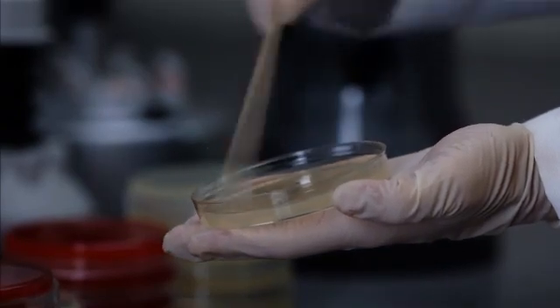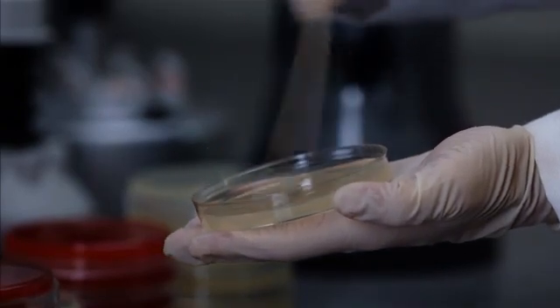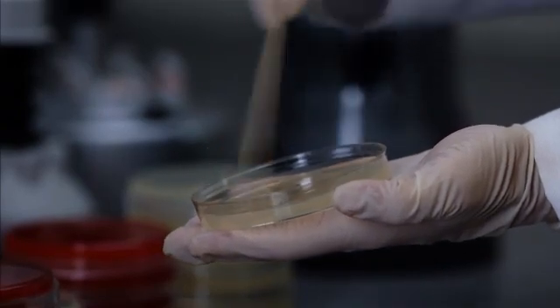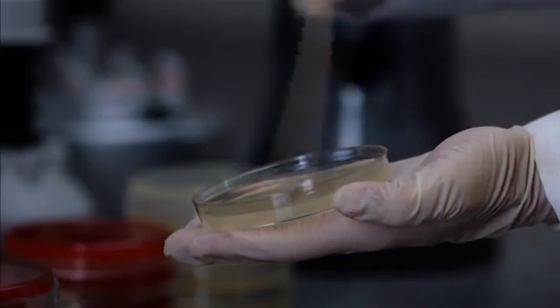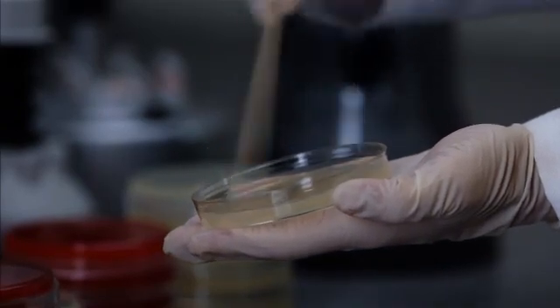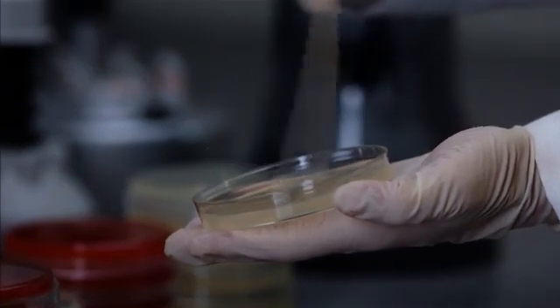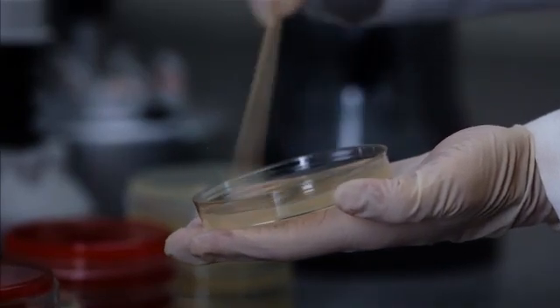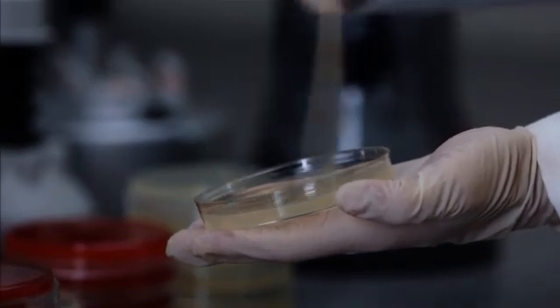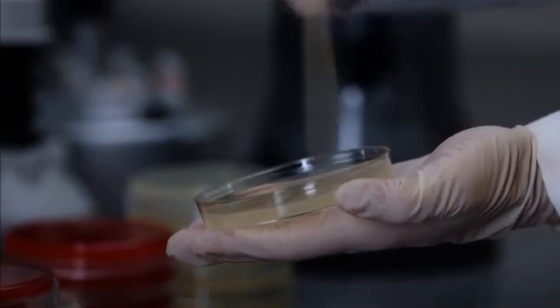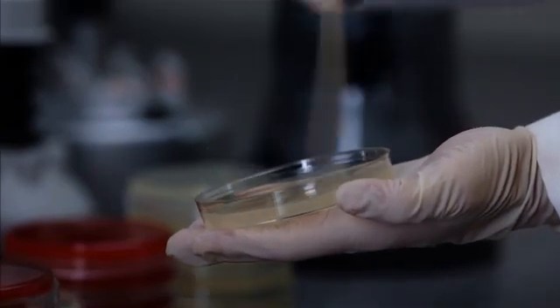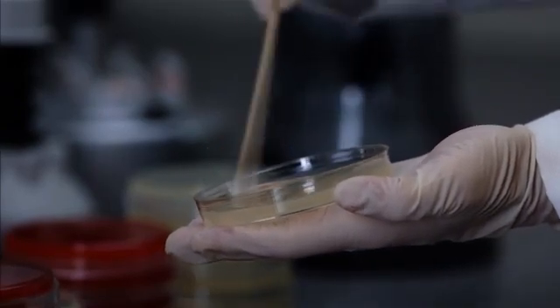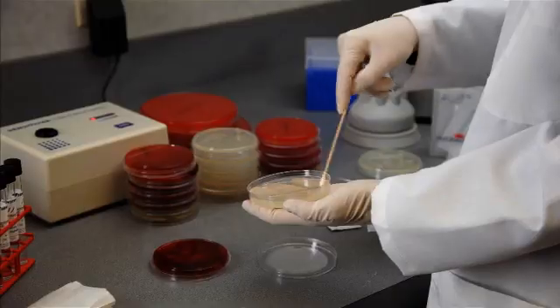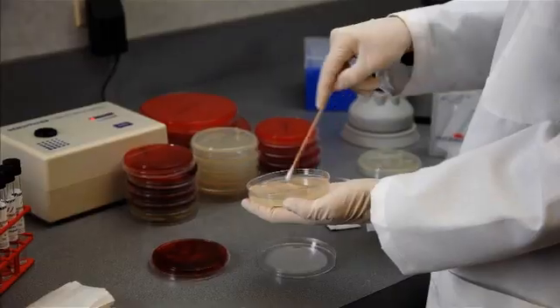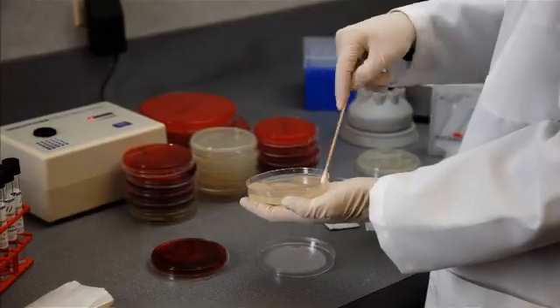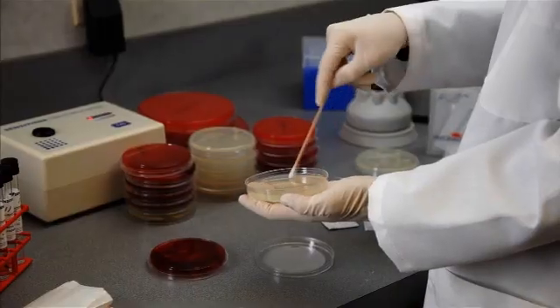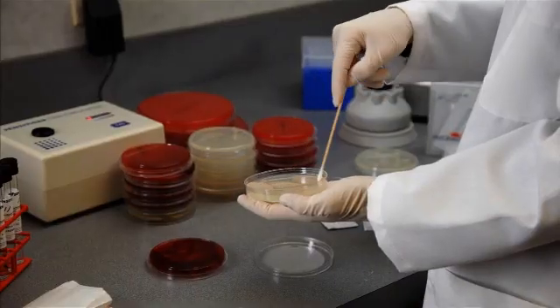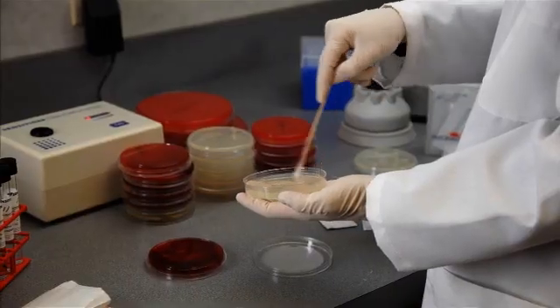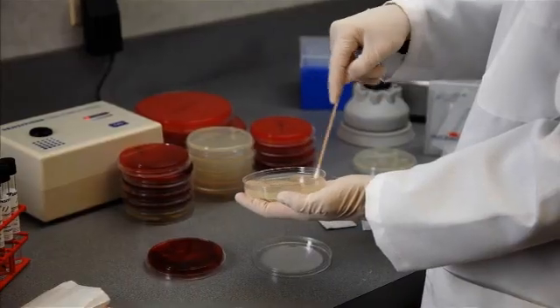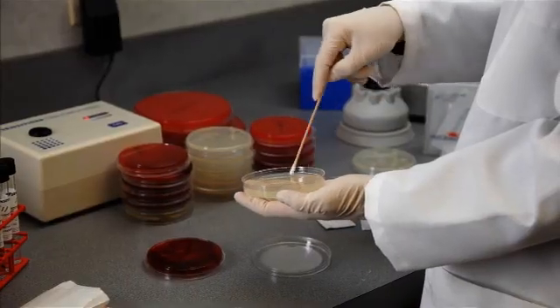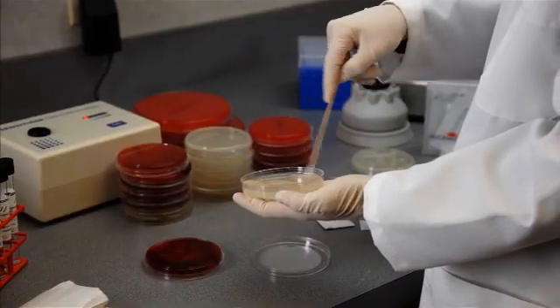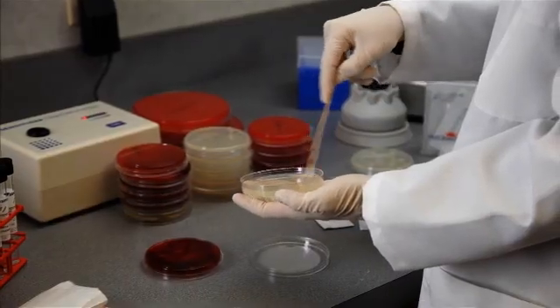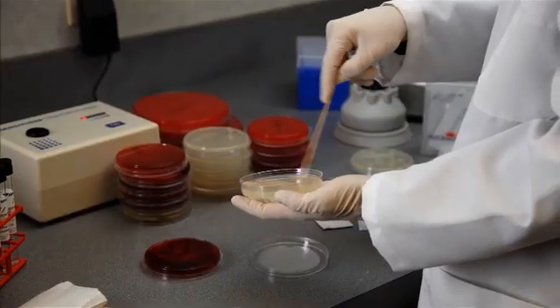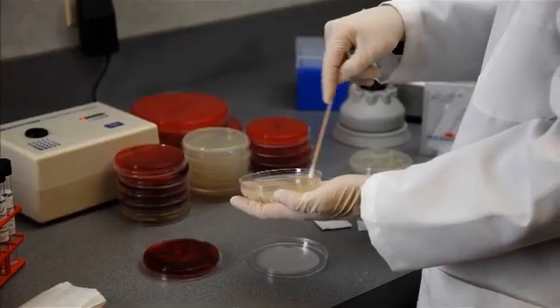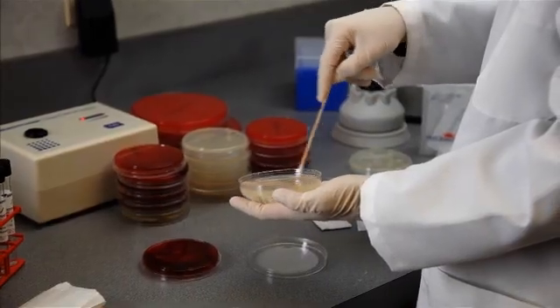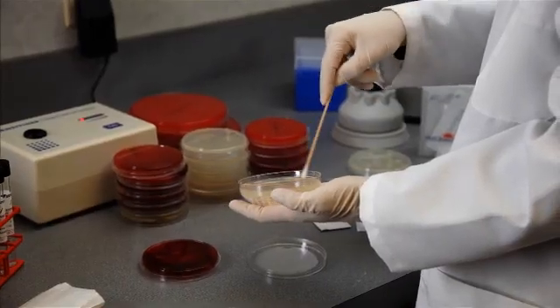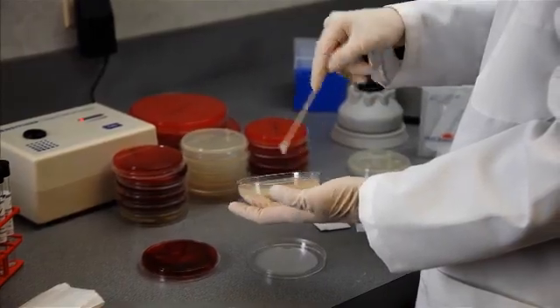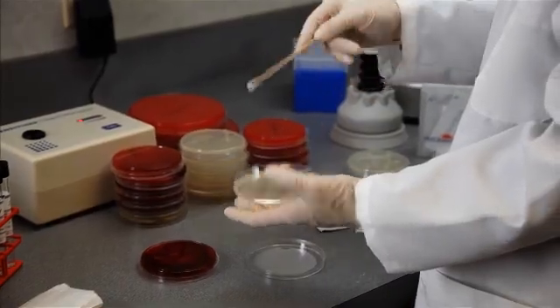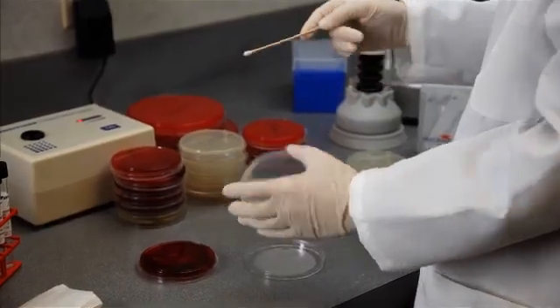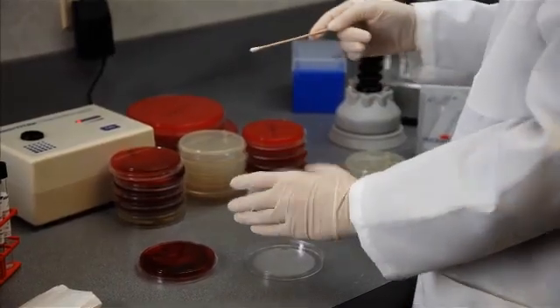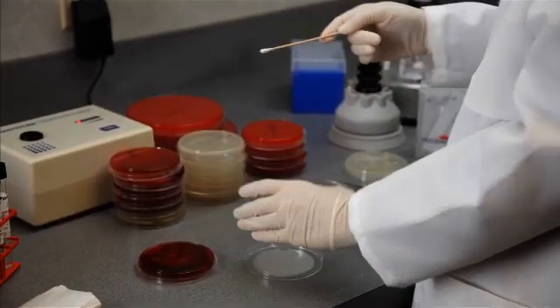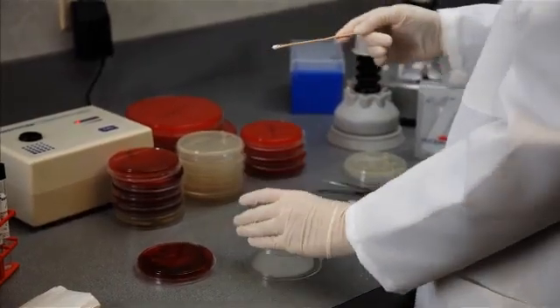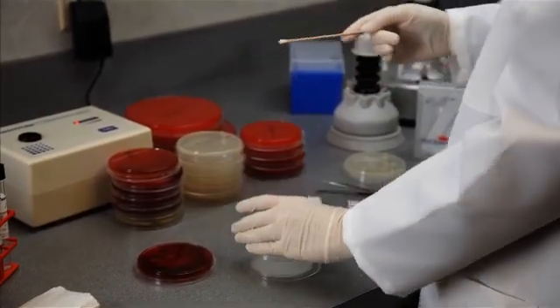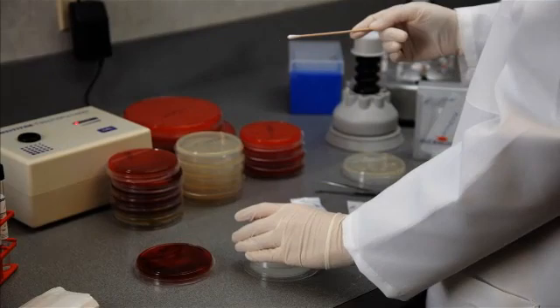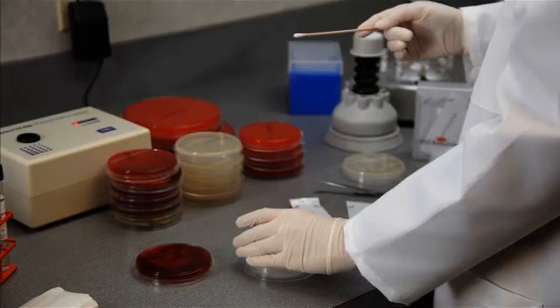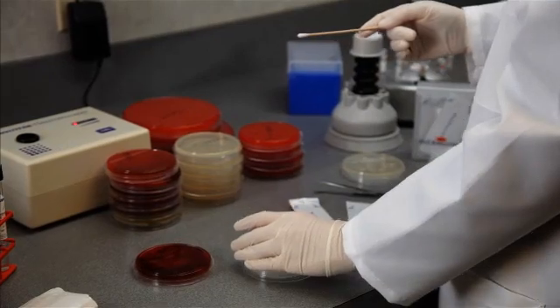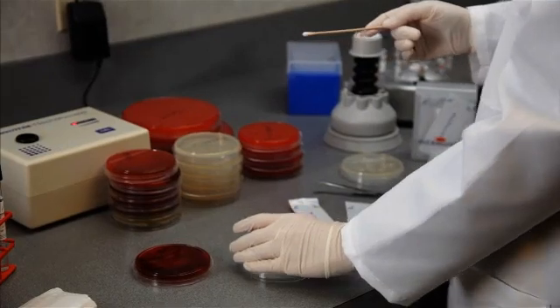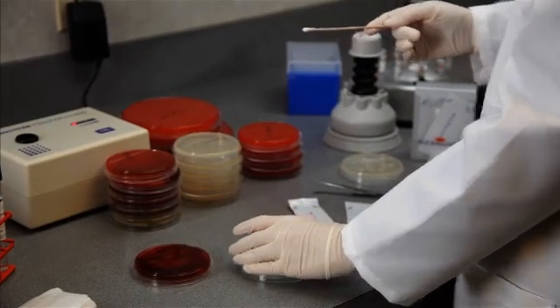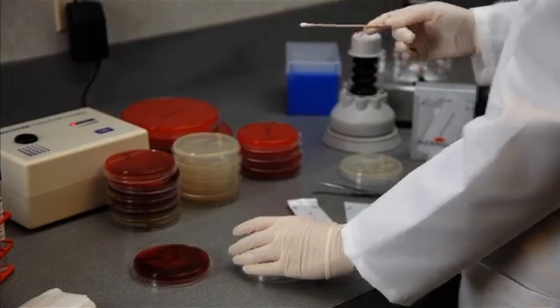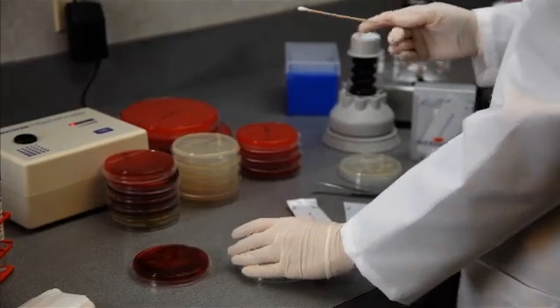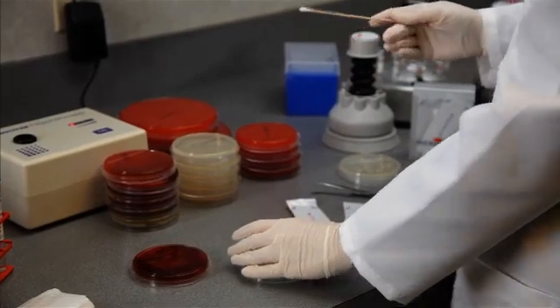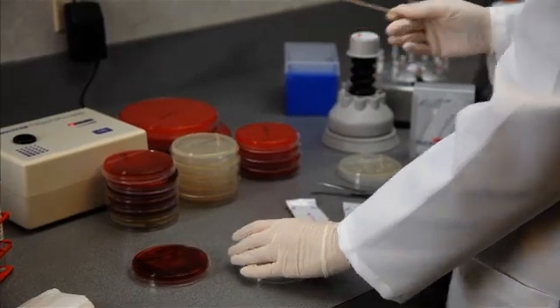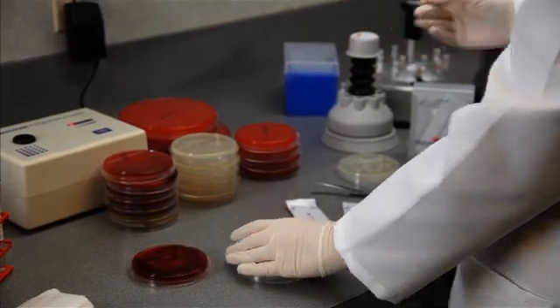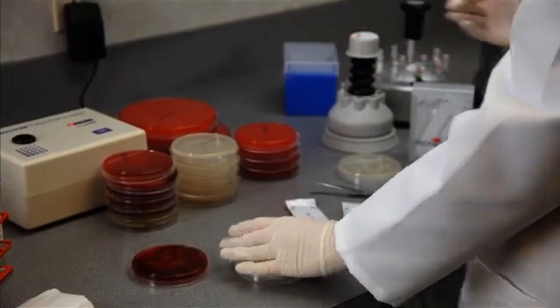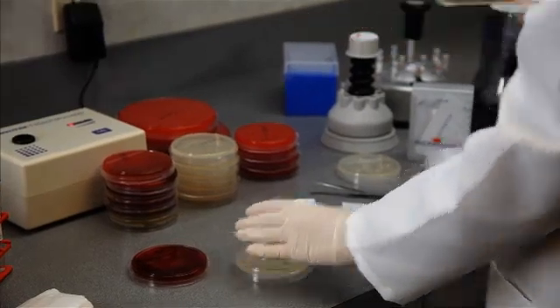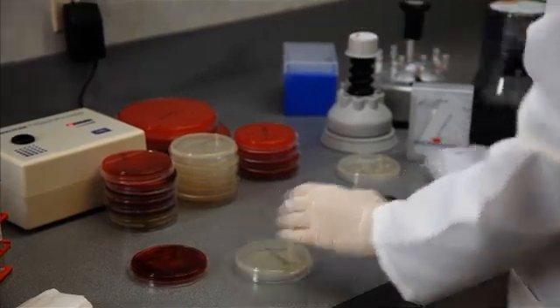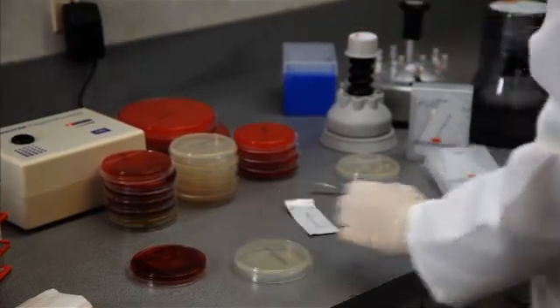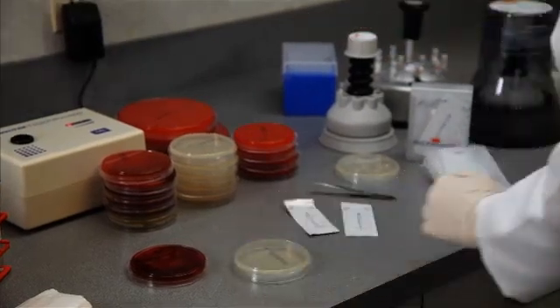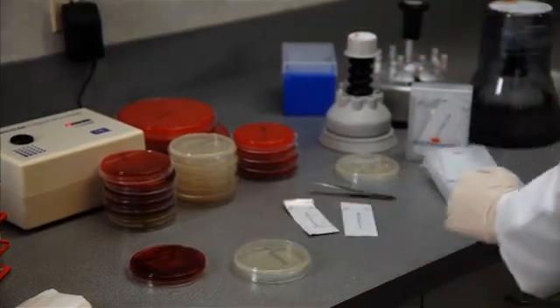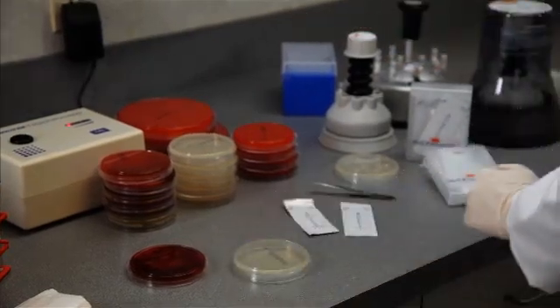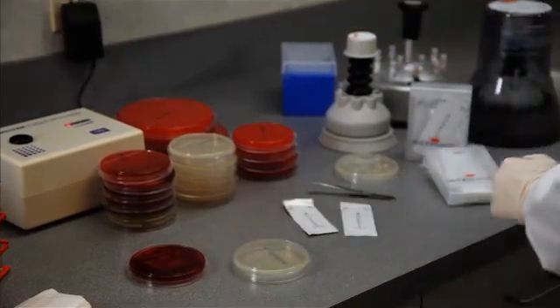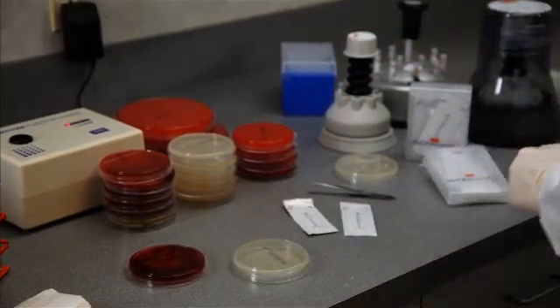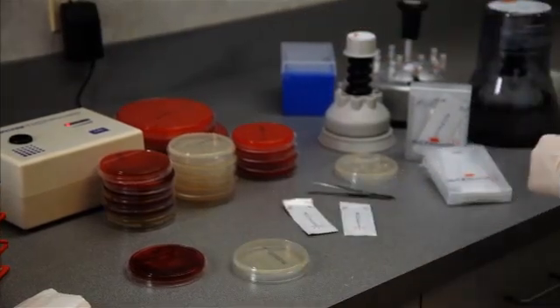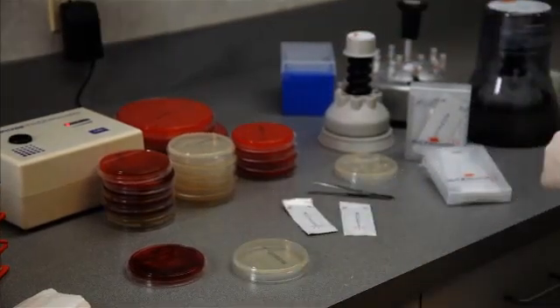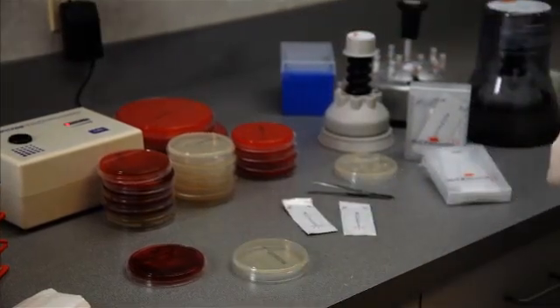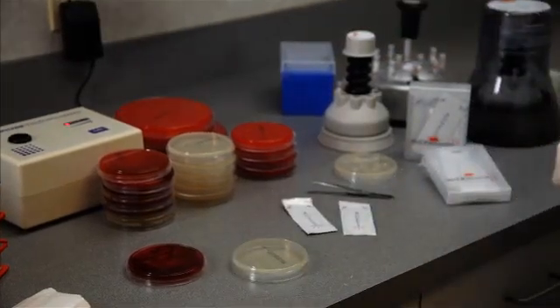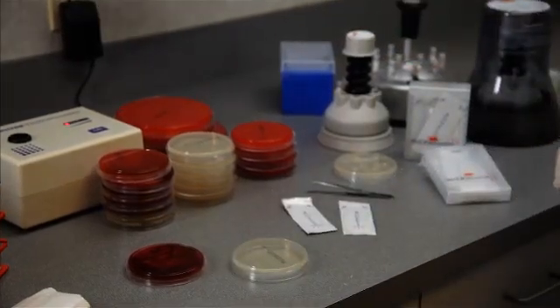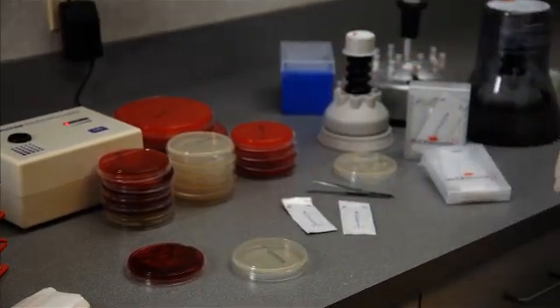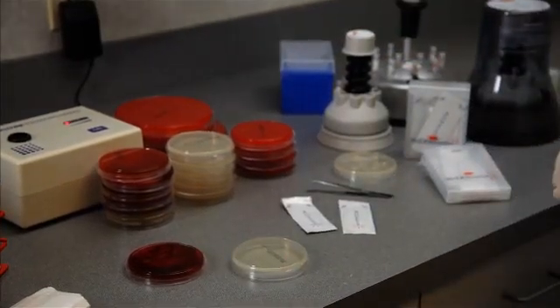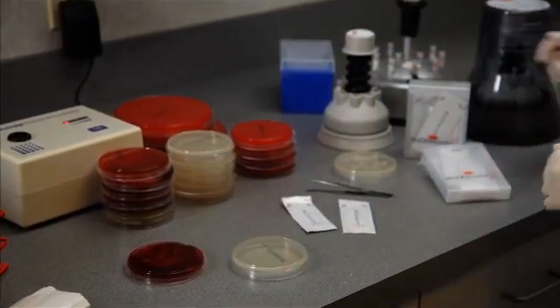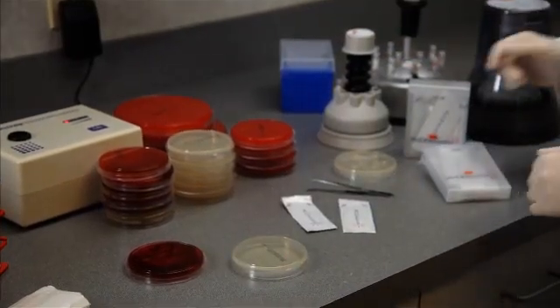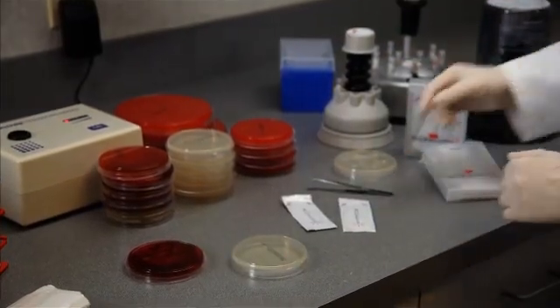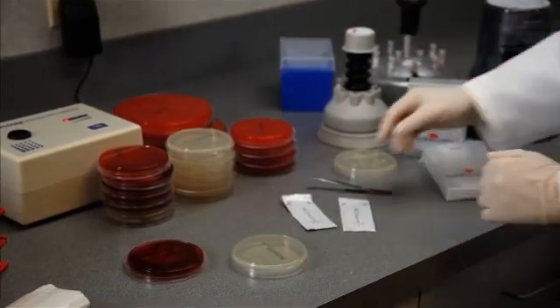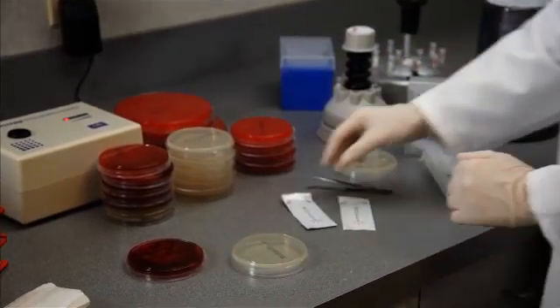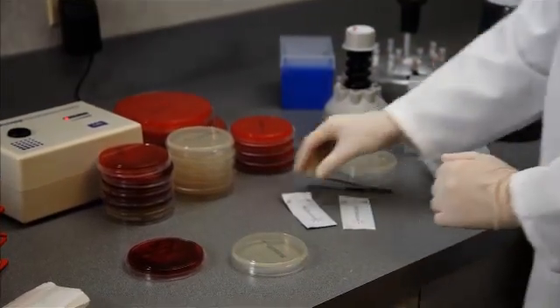Once inoculated, allow the agar surface to dry before applying strips. Use plates within 15 minutes.